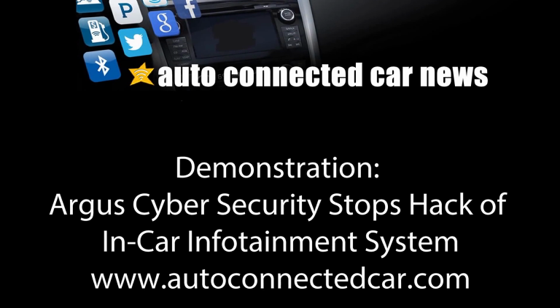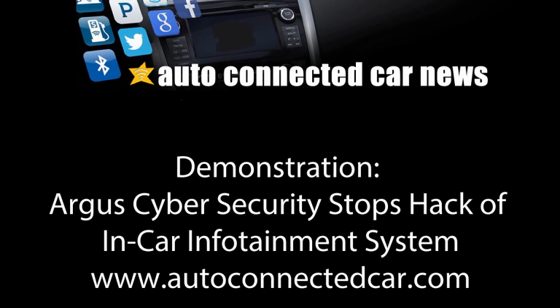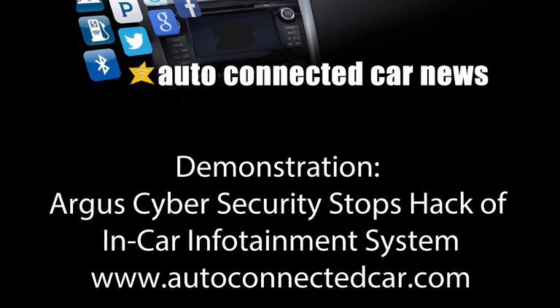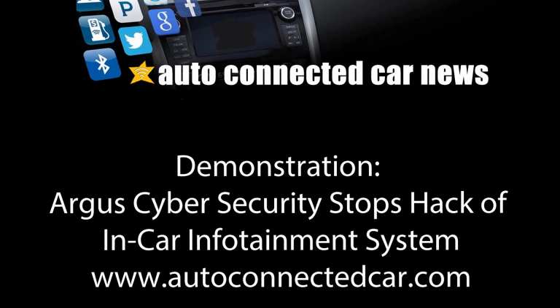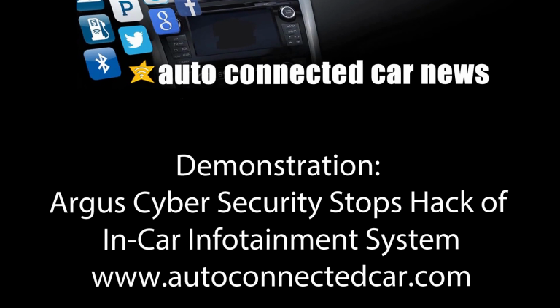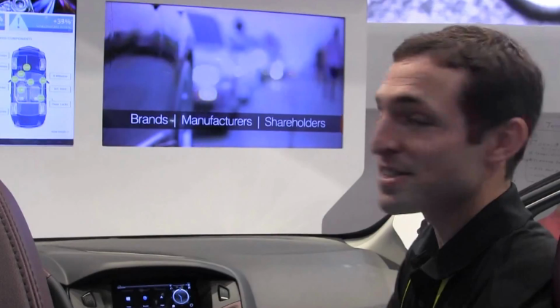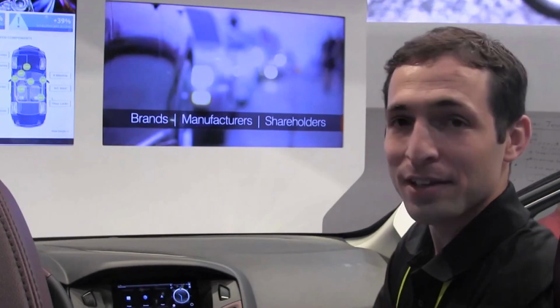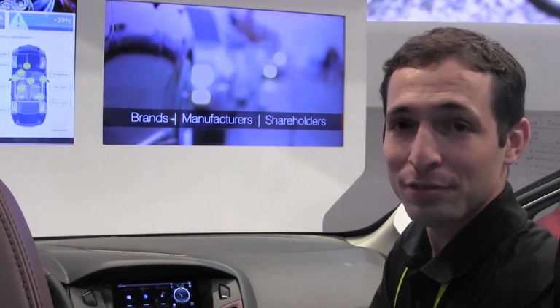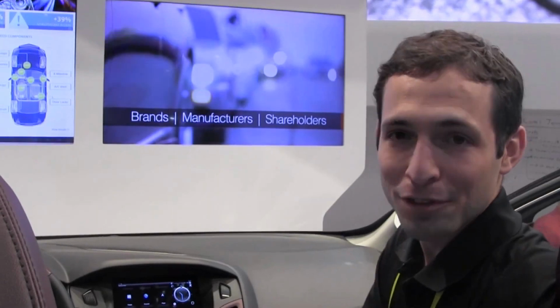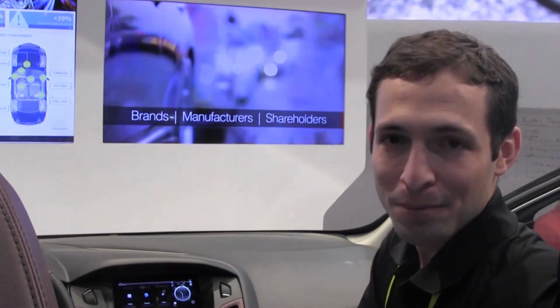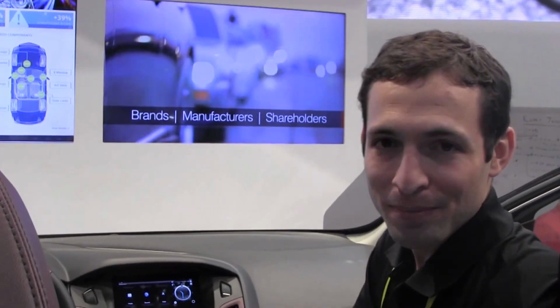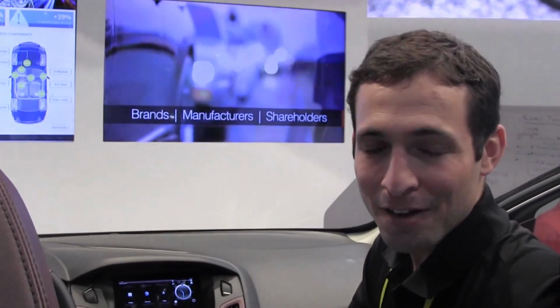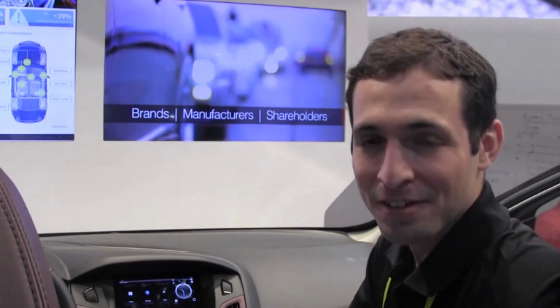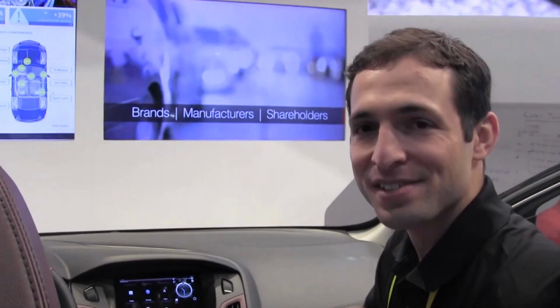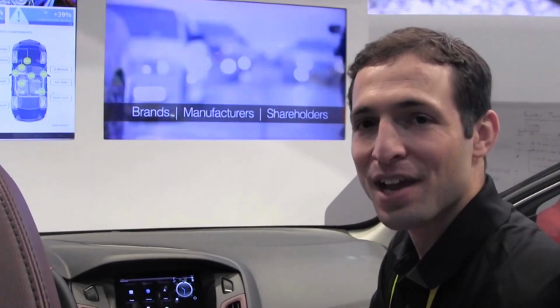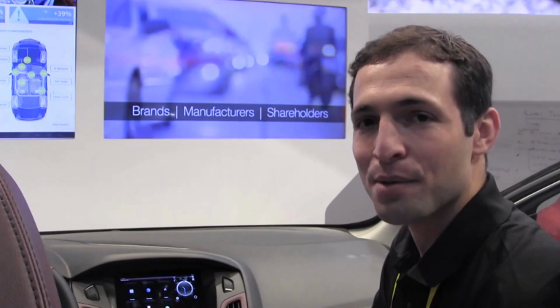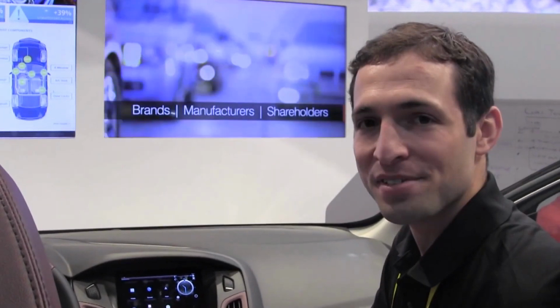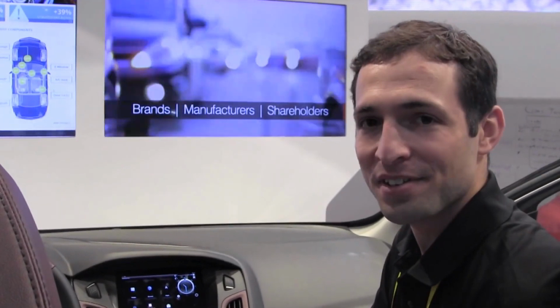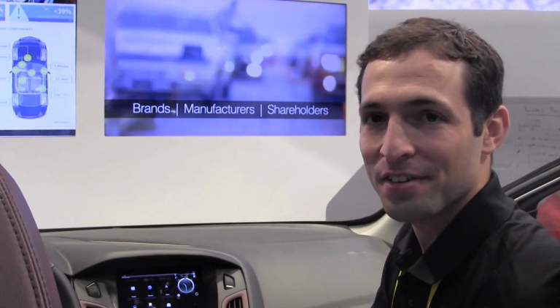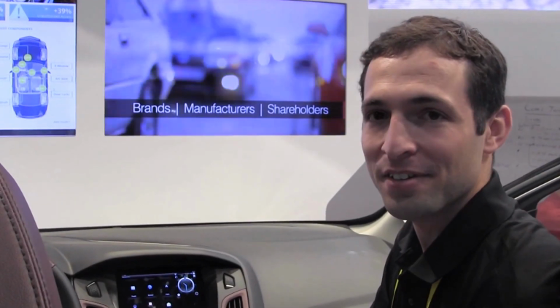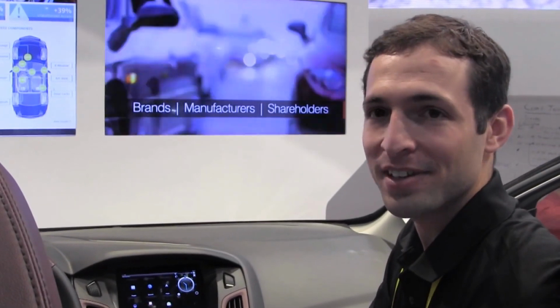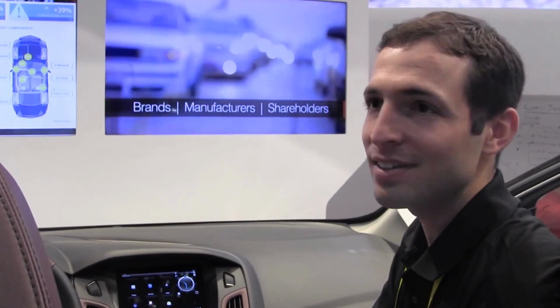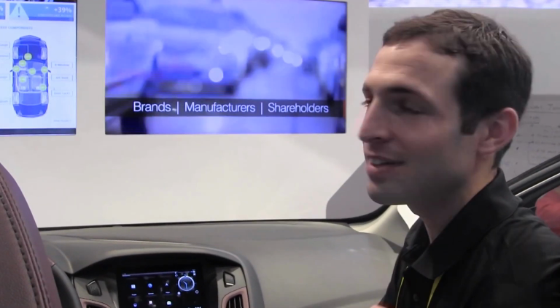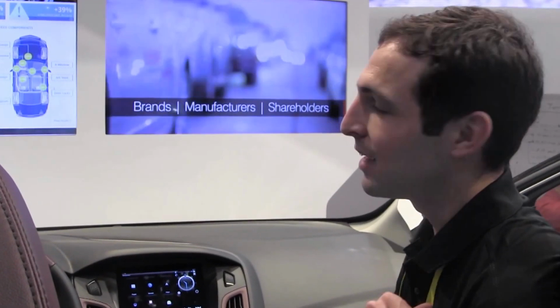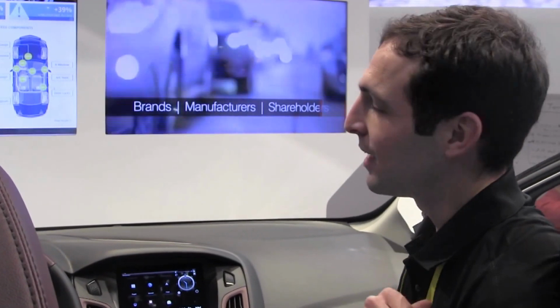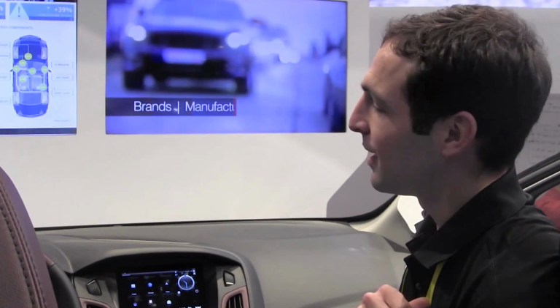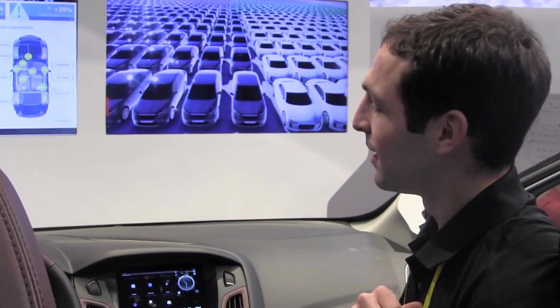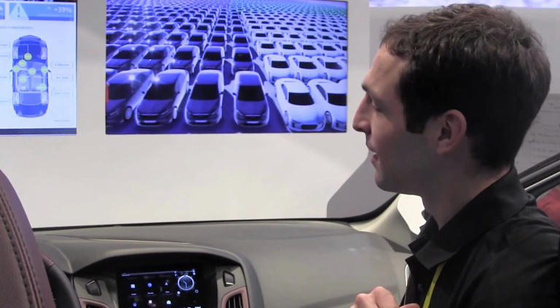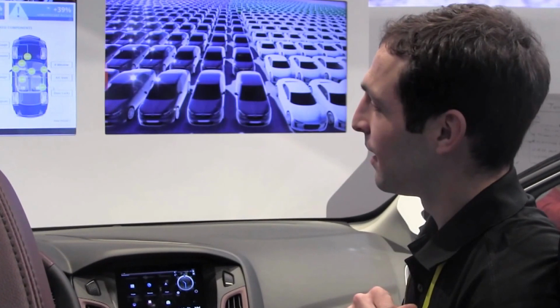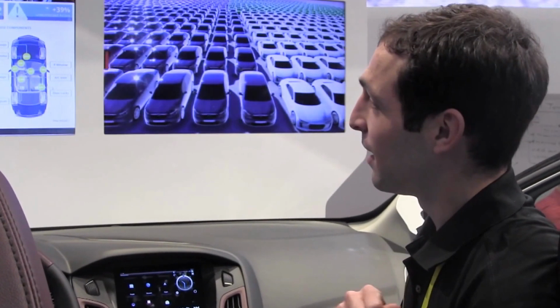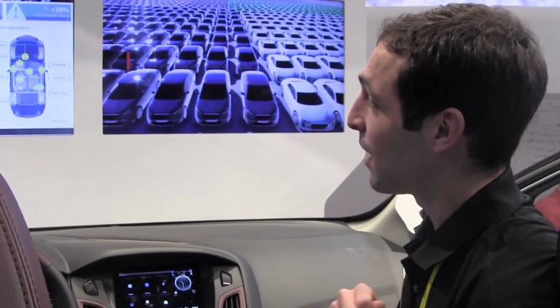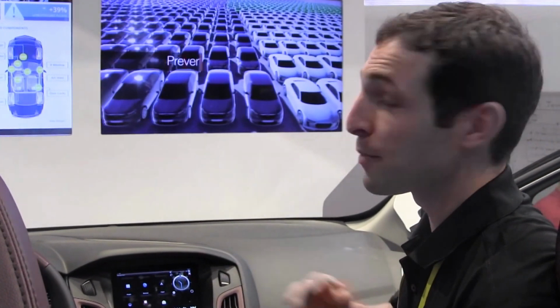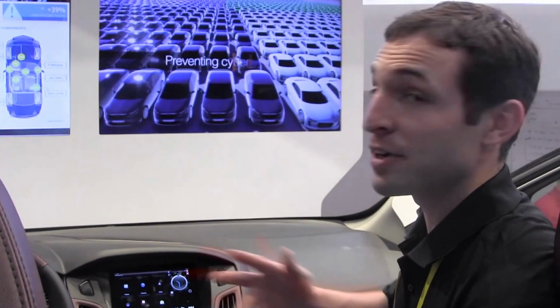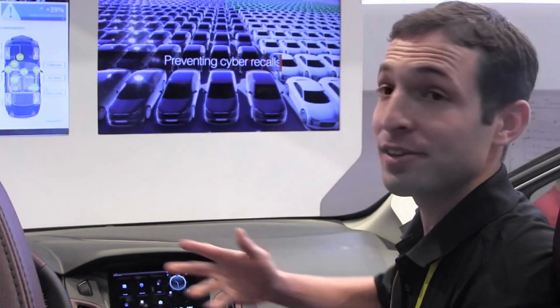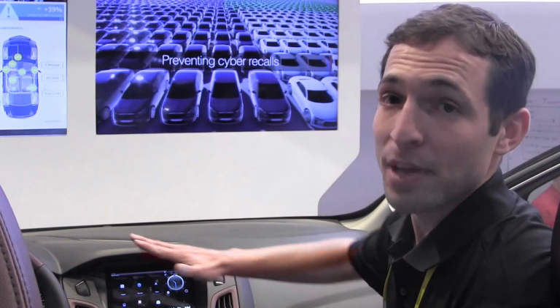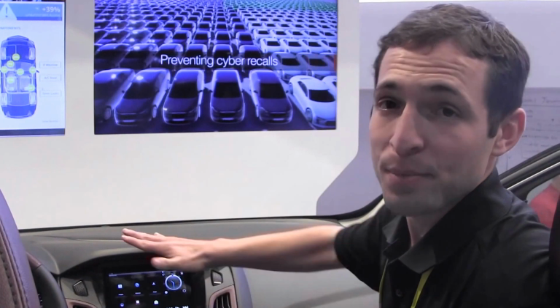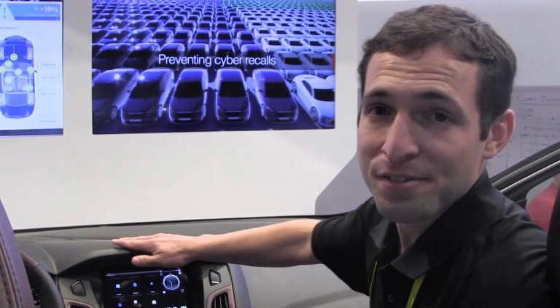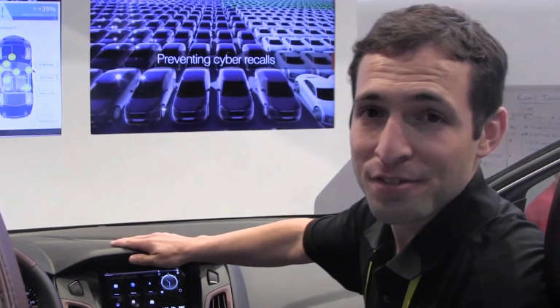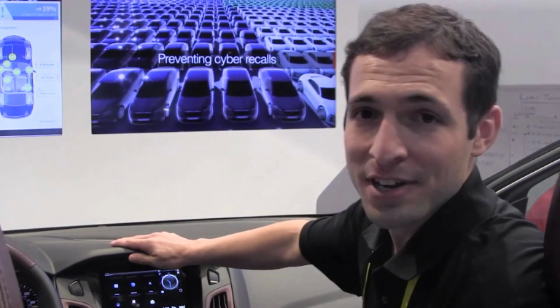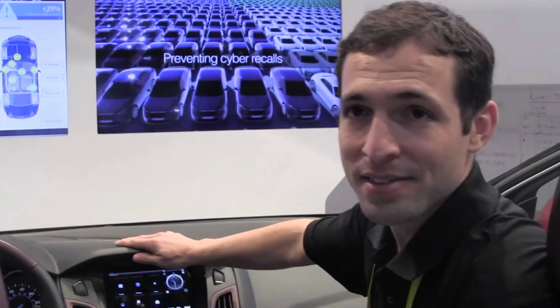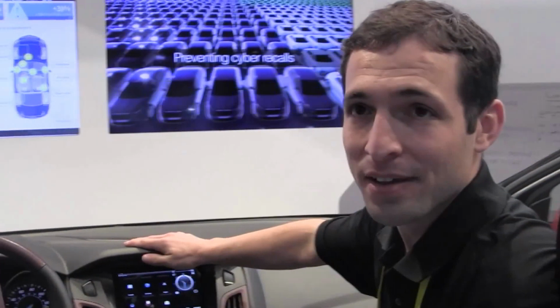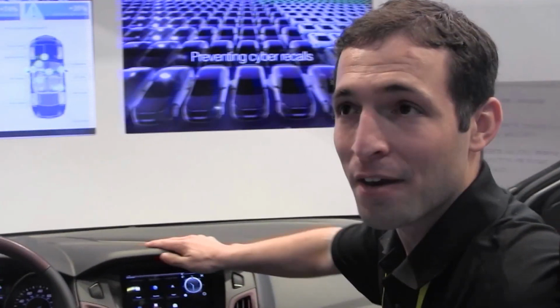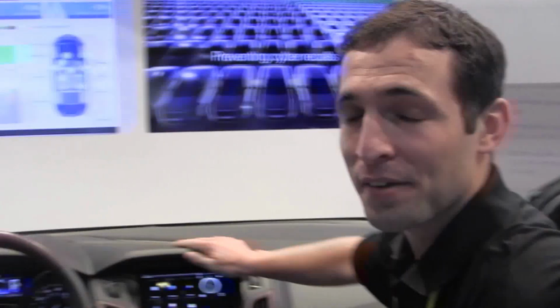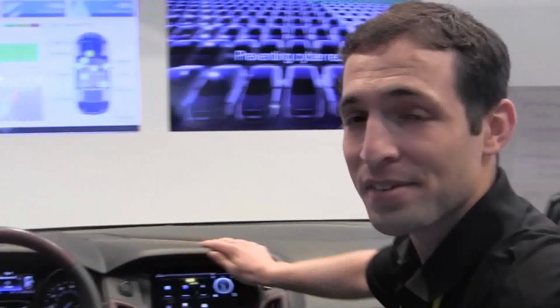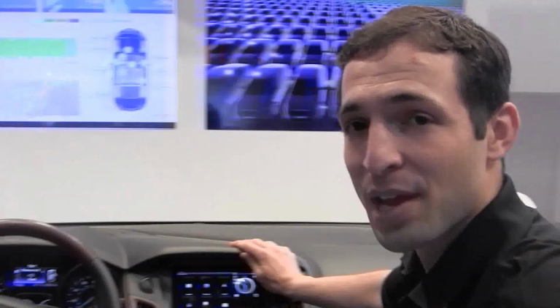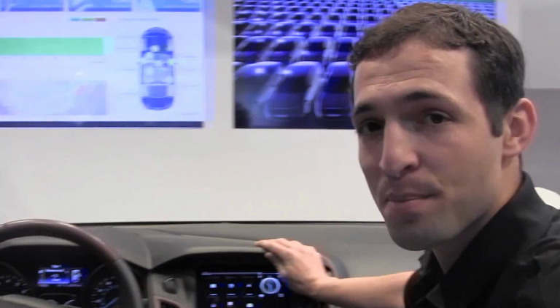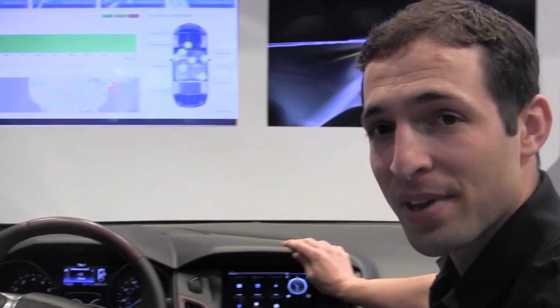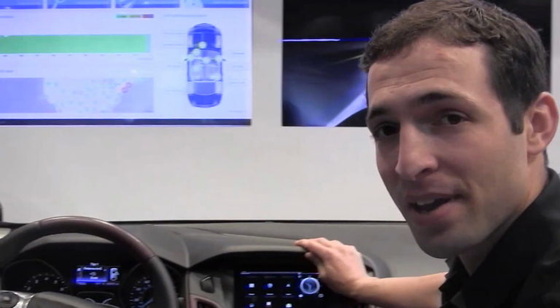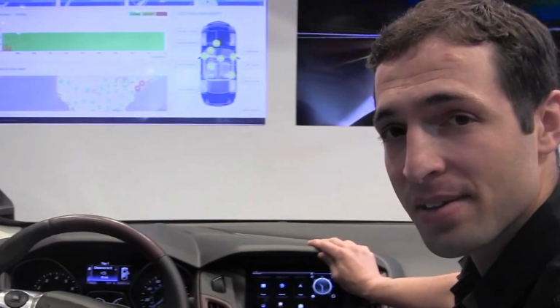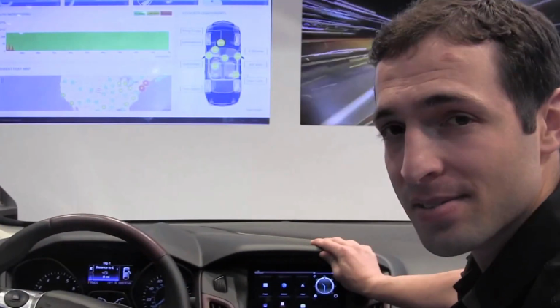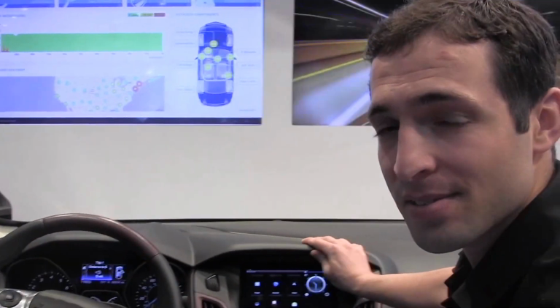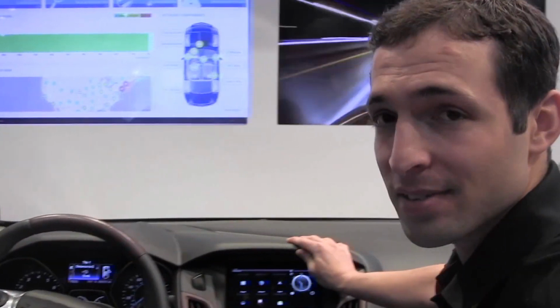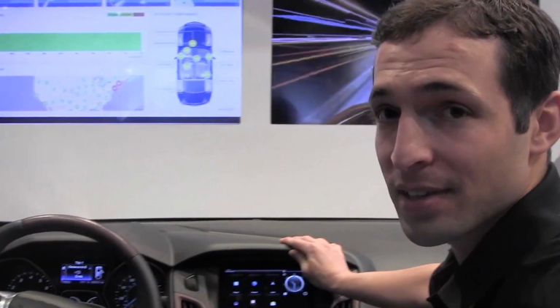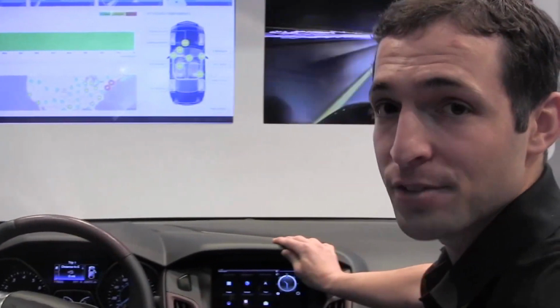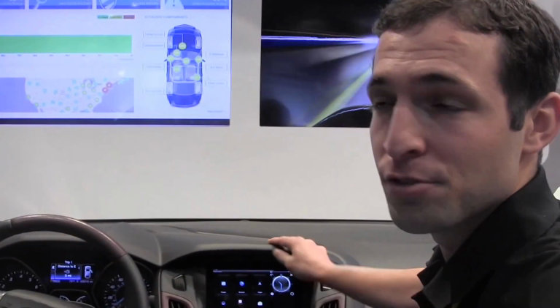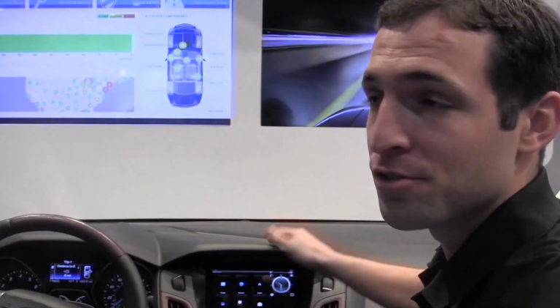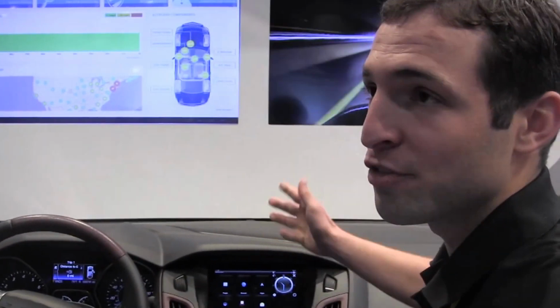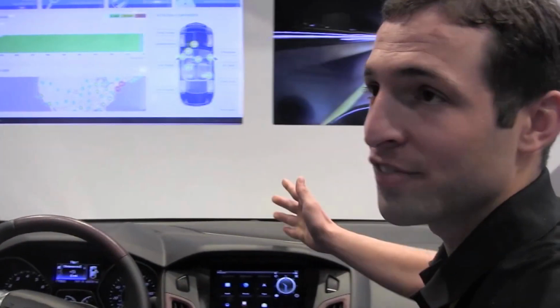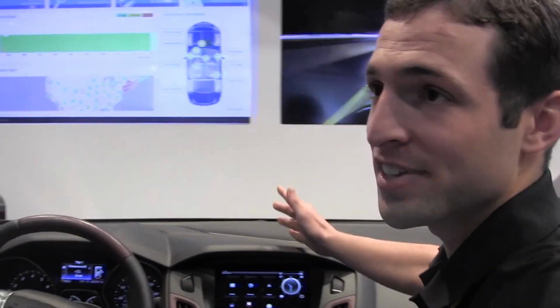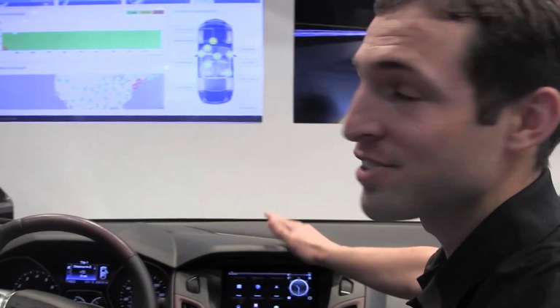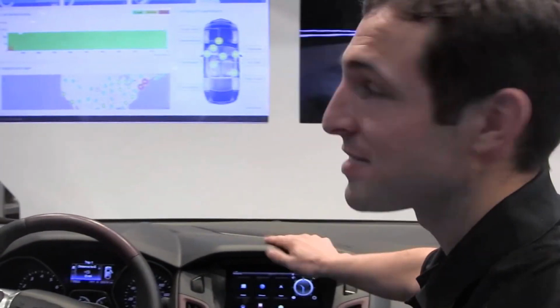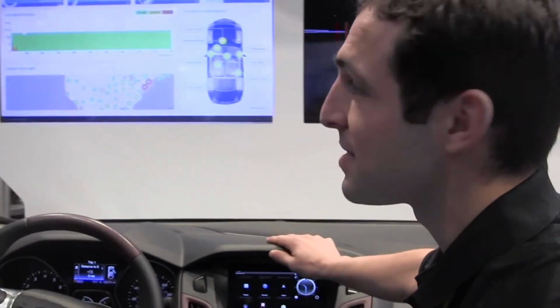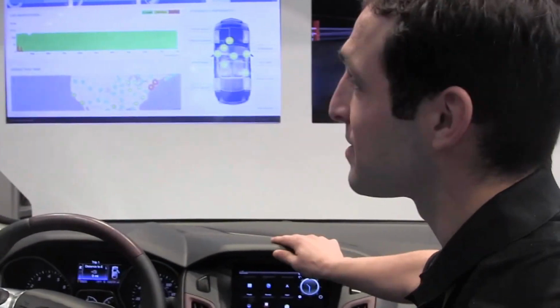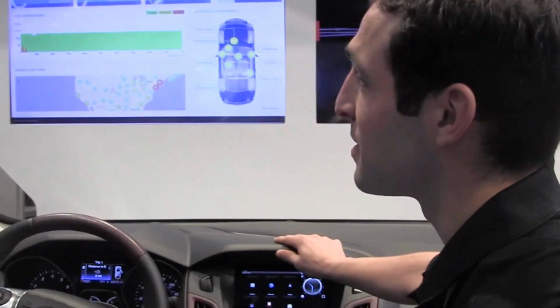I am from Argus Cybersecurity. I am going to demonstrate the Argus IPS, the Intrusion Prevention System.